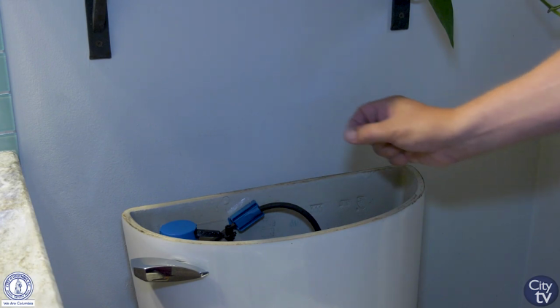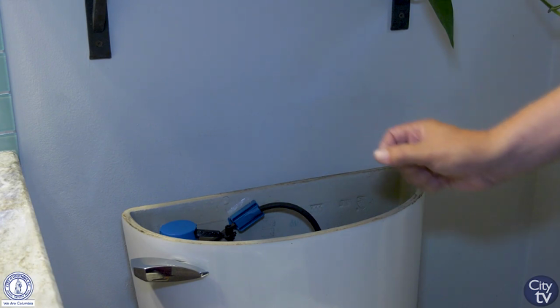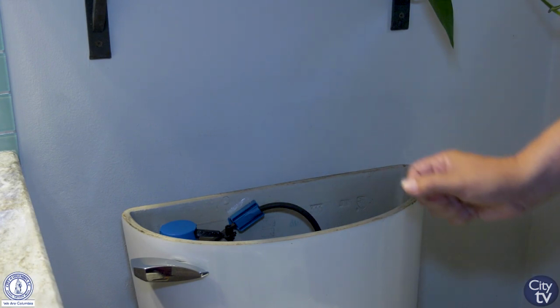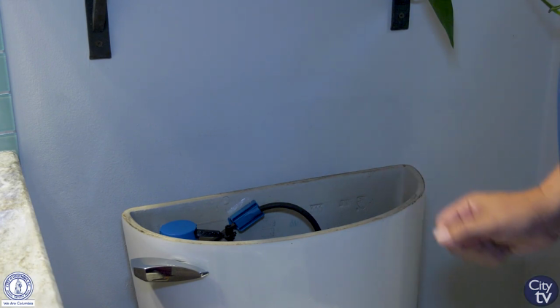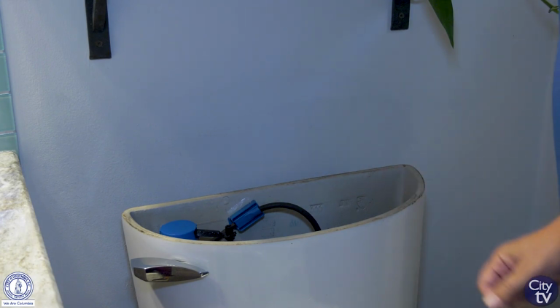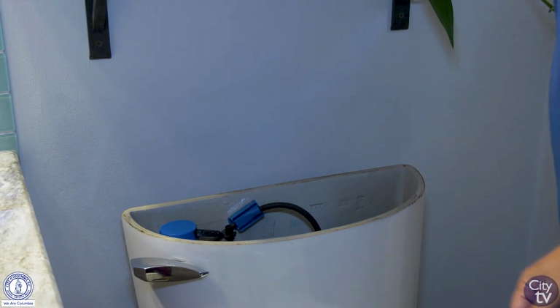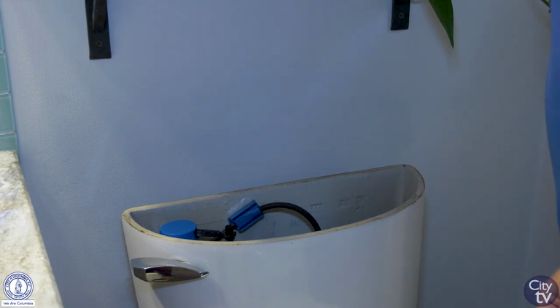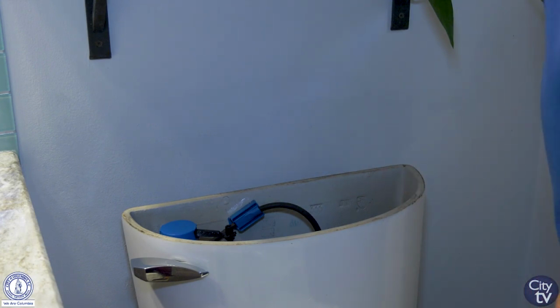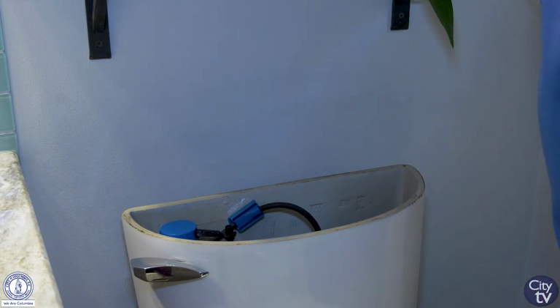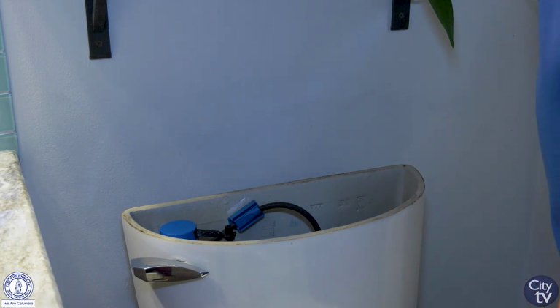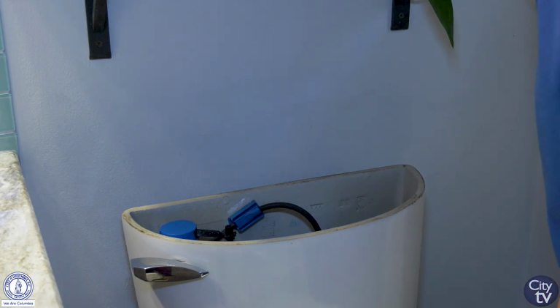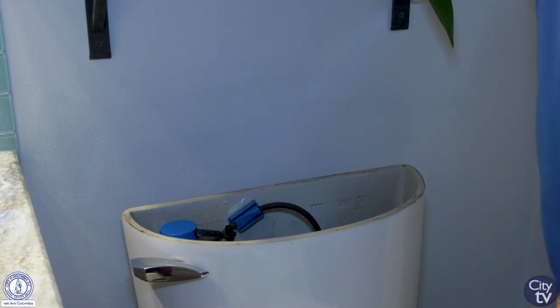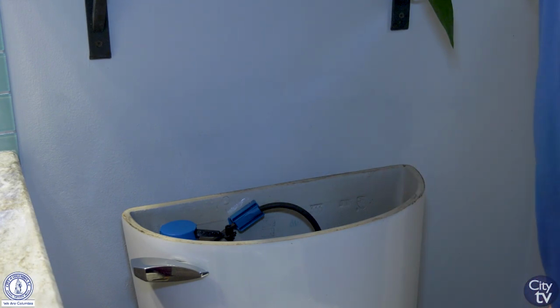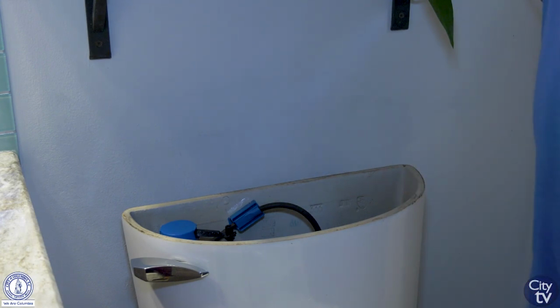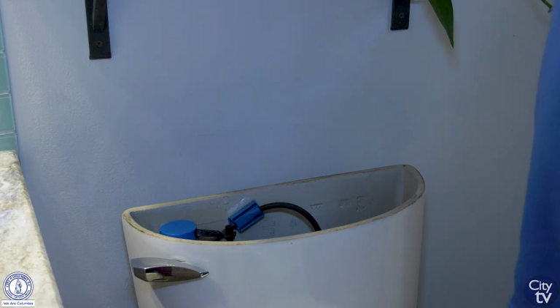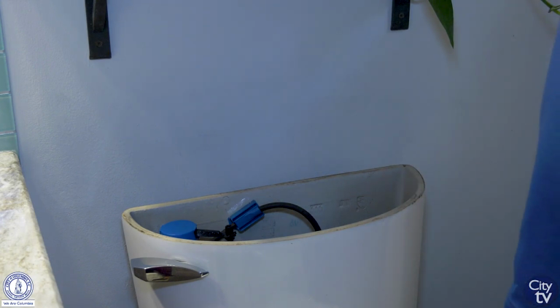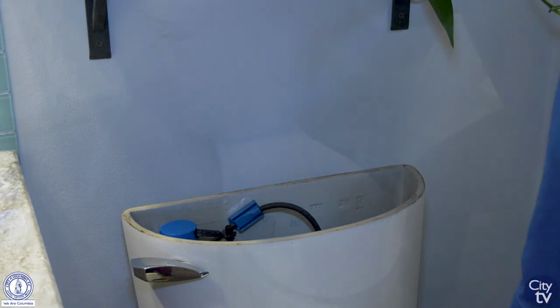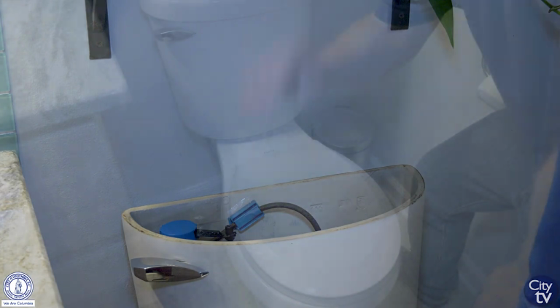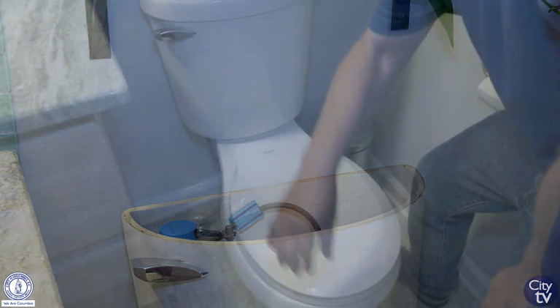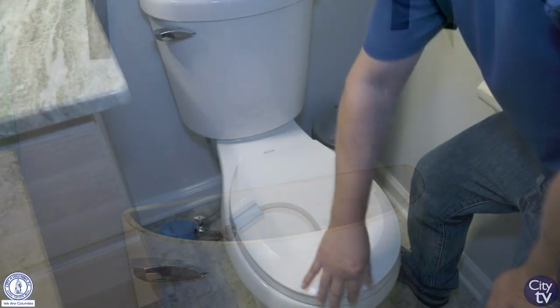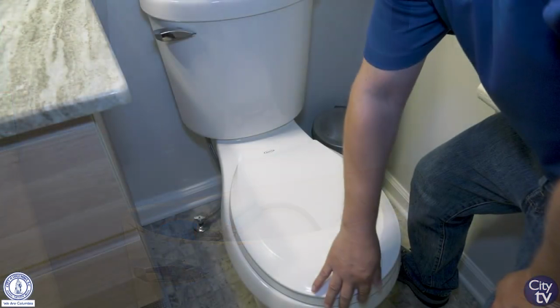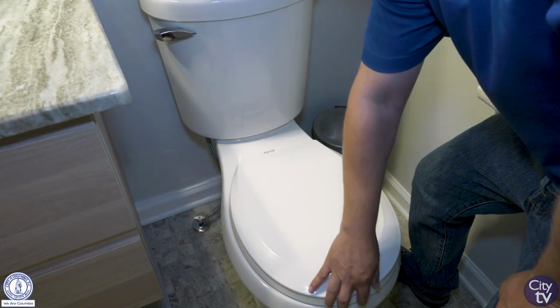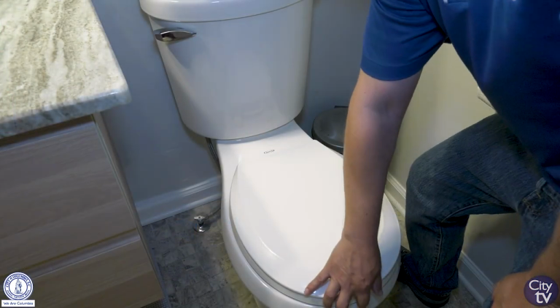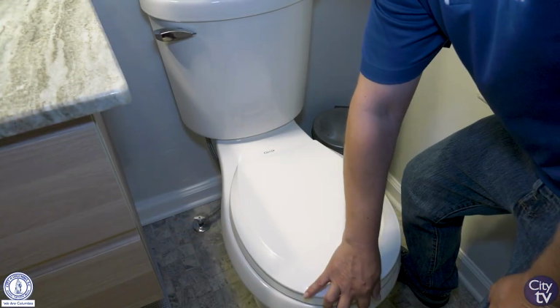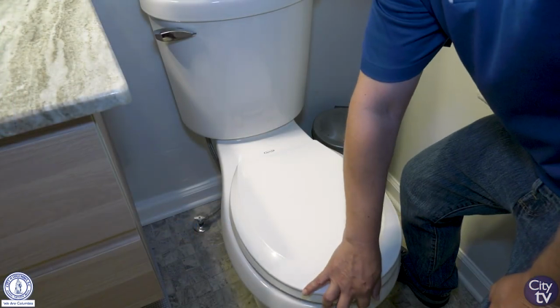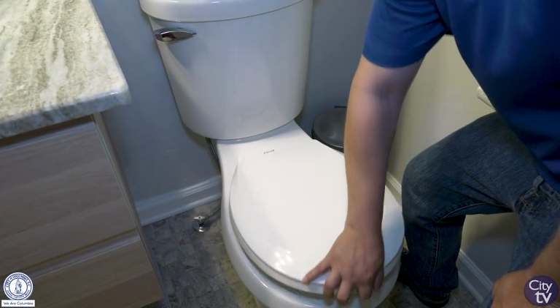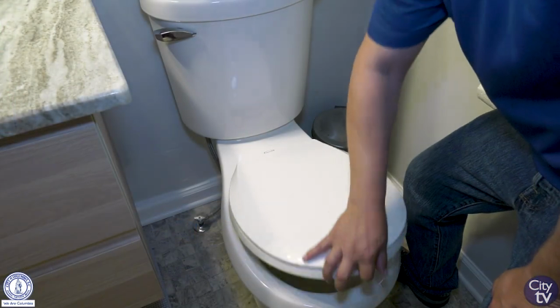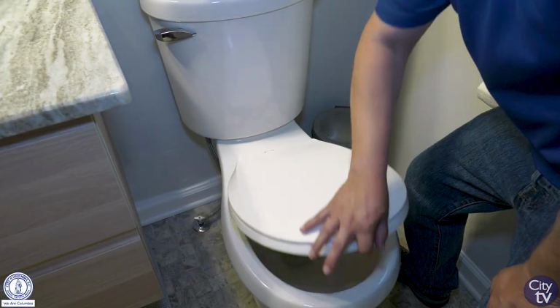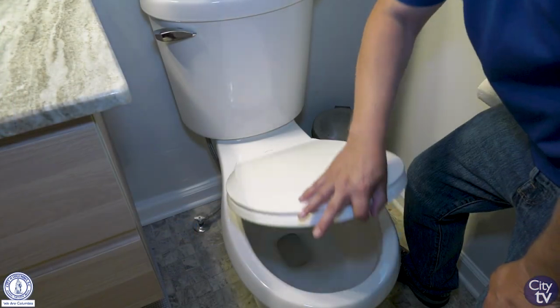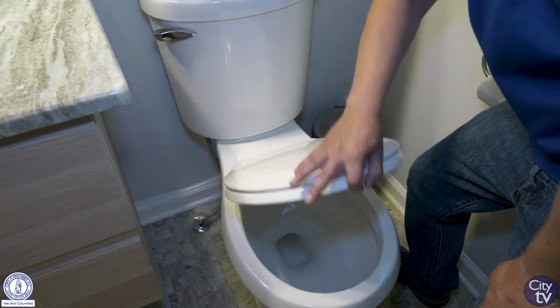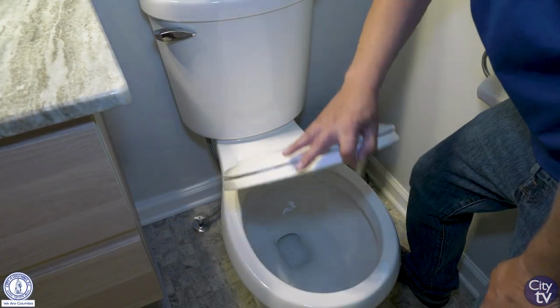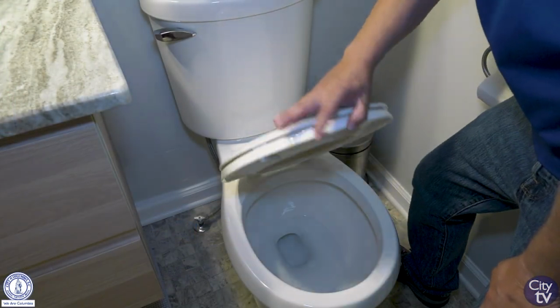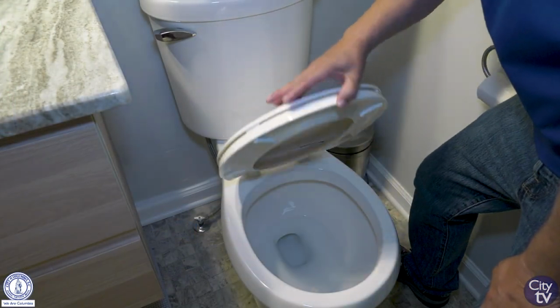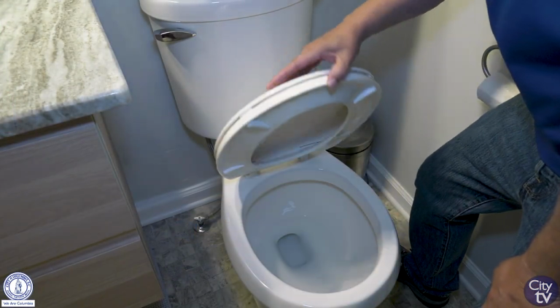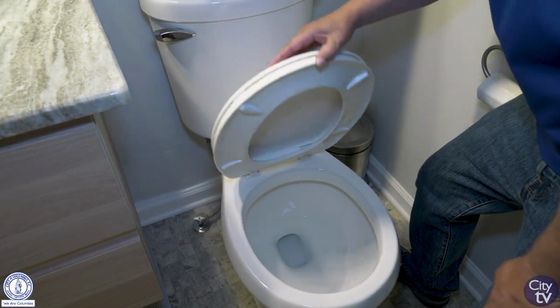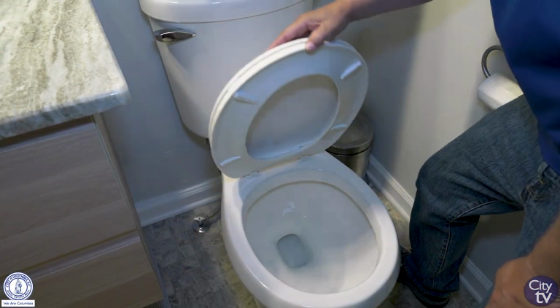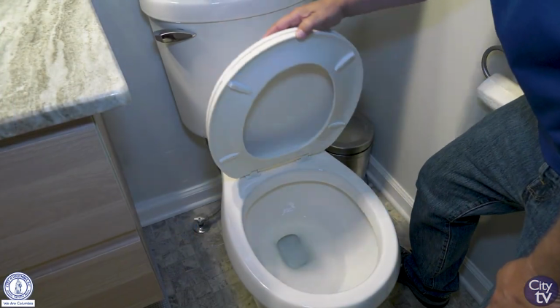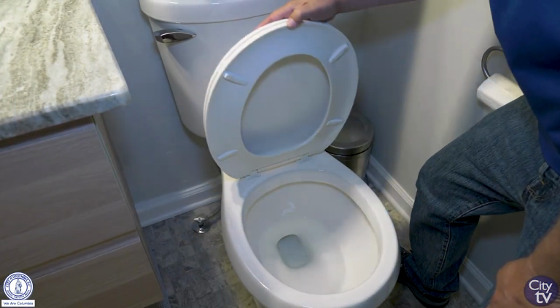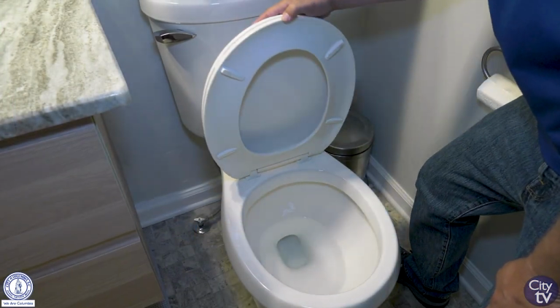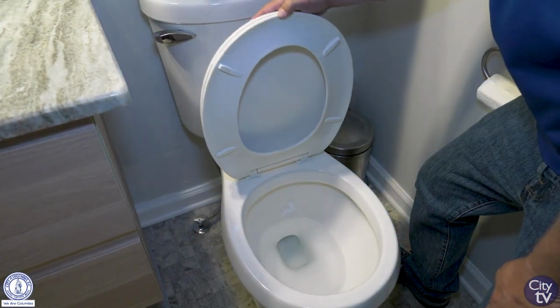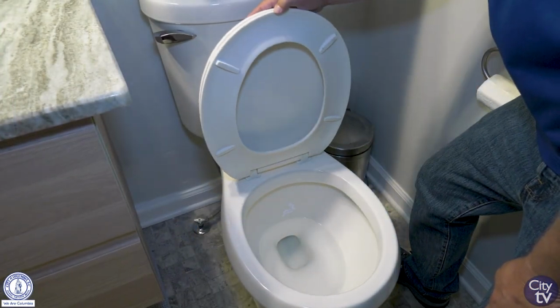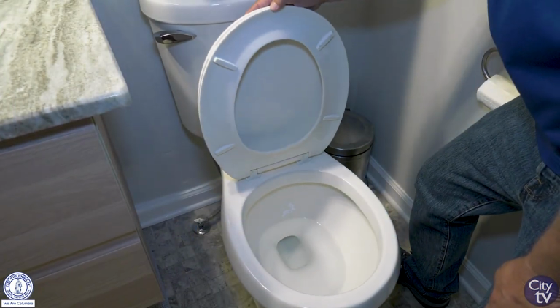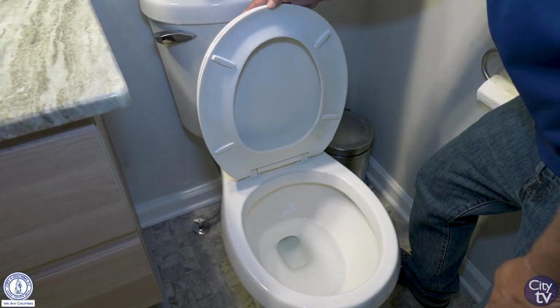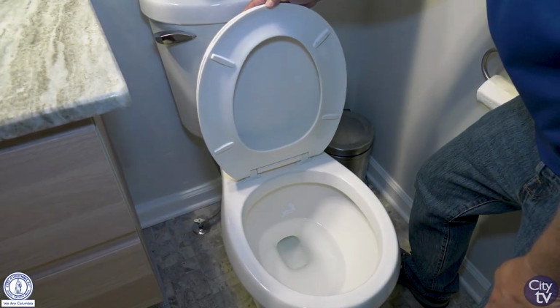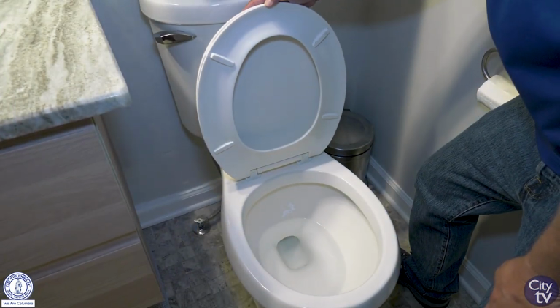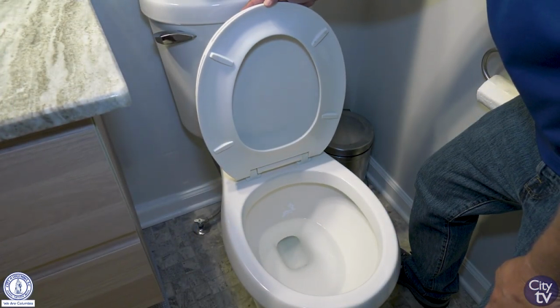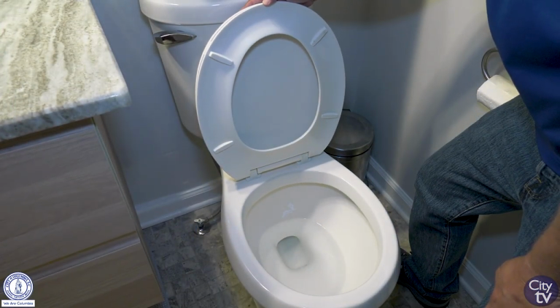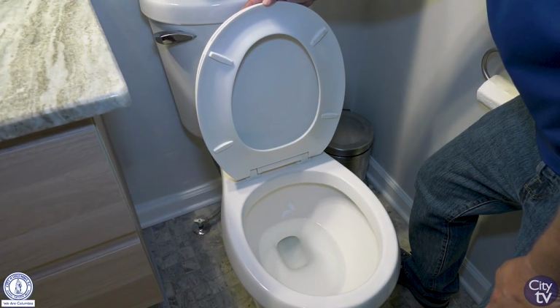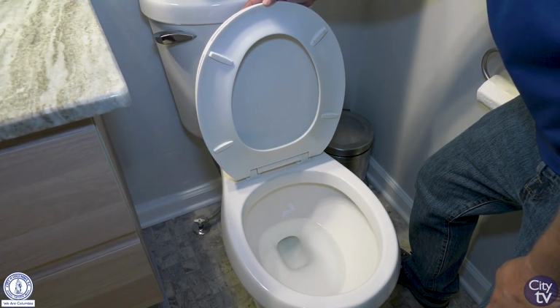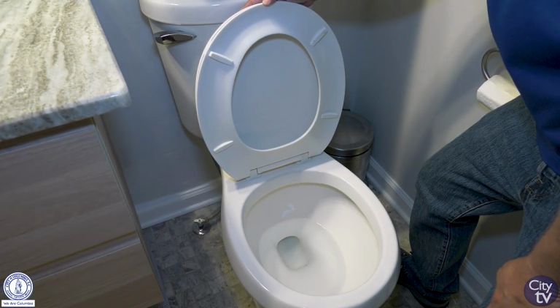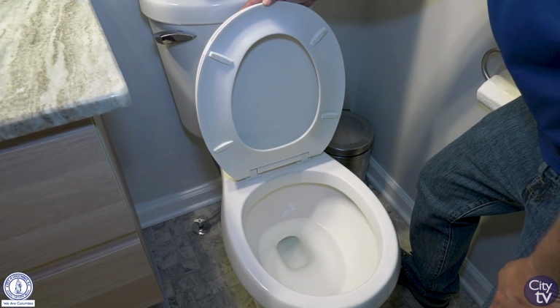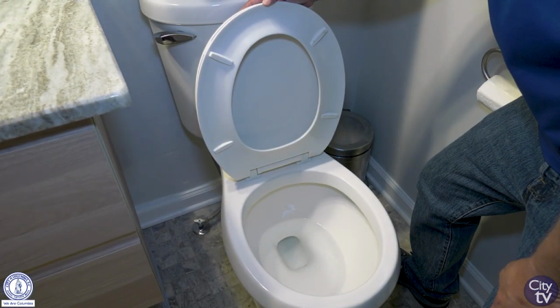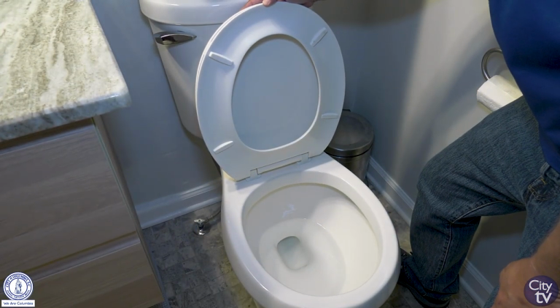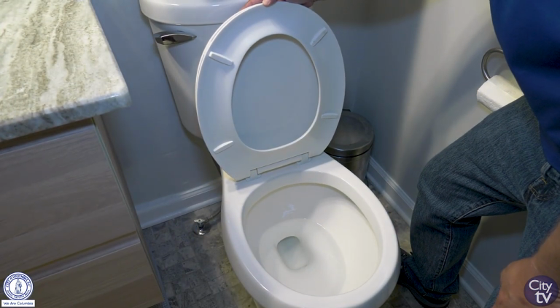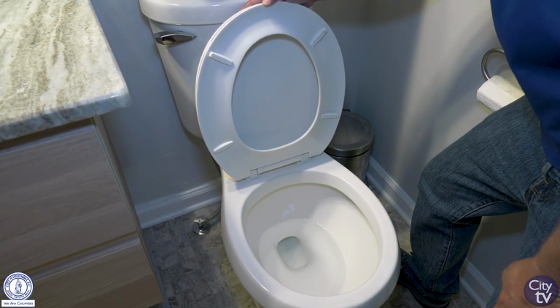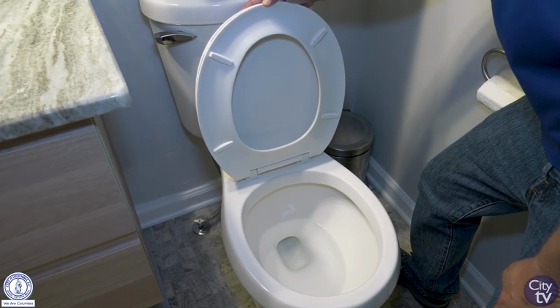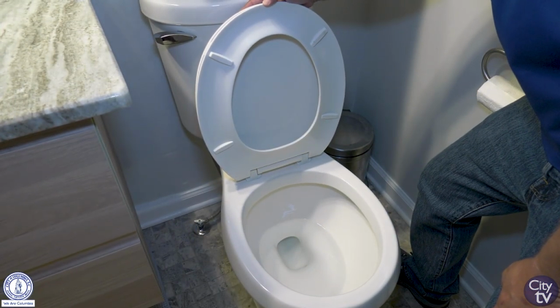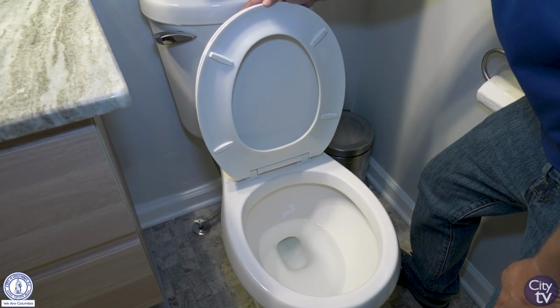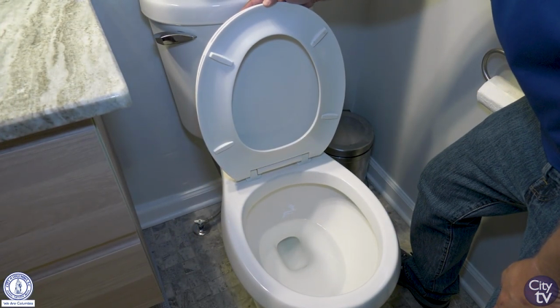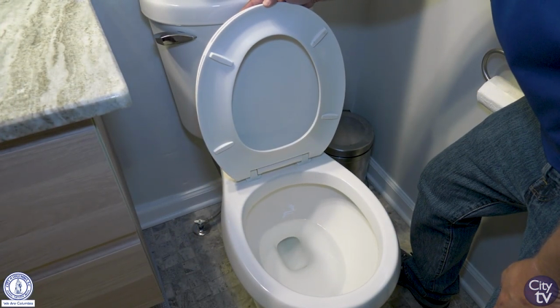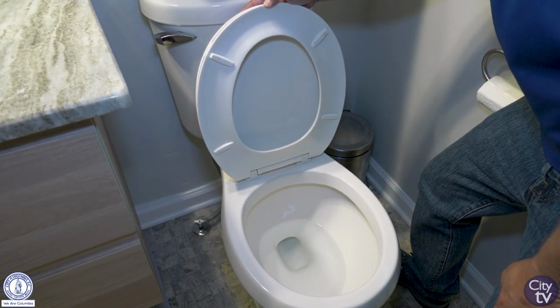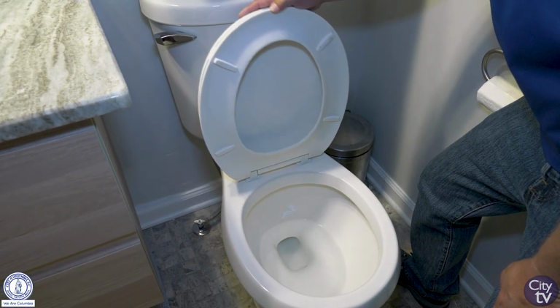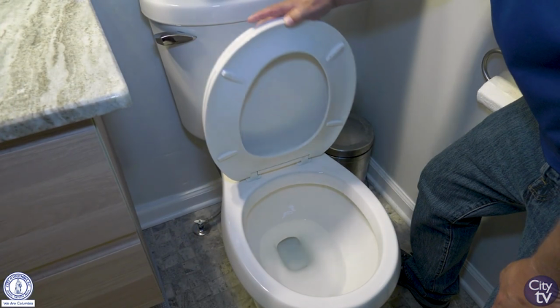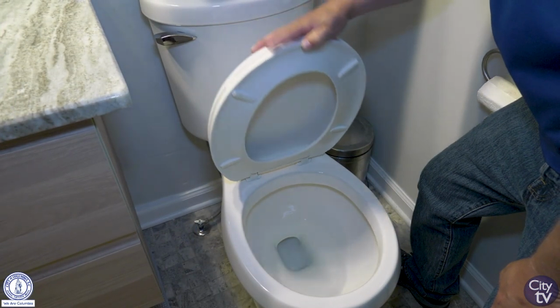Let the tablet dissolve for five to ten minutes, then look inside the bowl to see if there's any colored water. If there is, you have a leak.